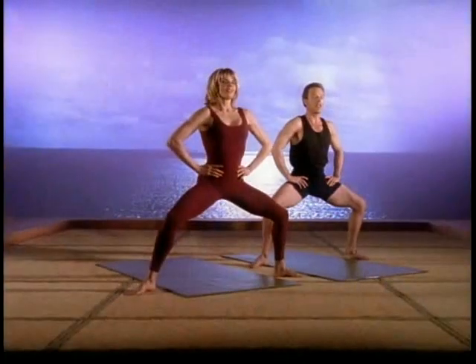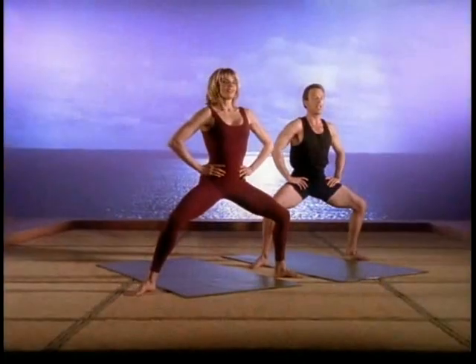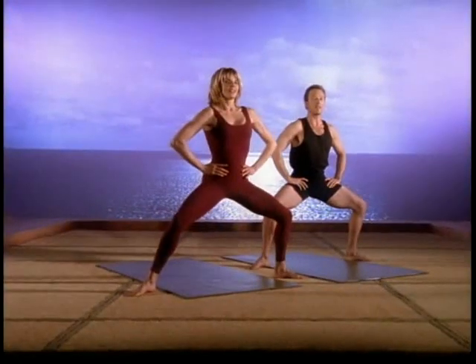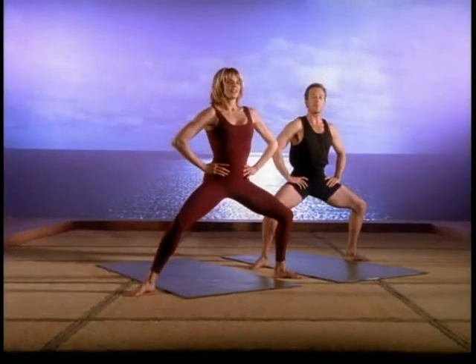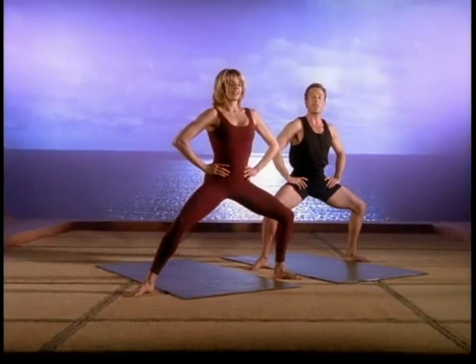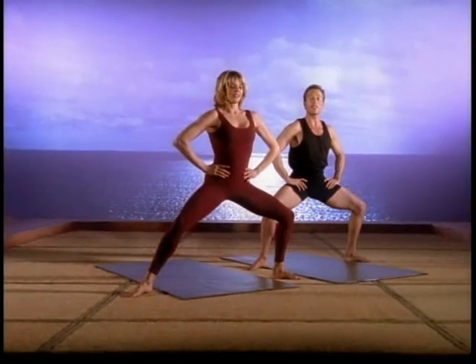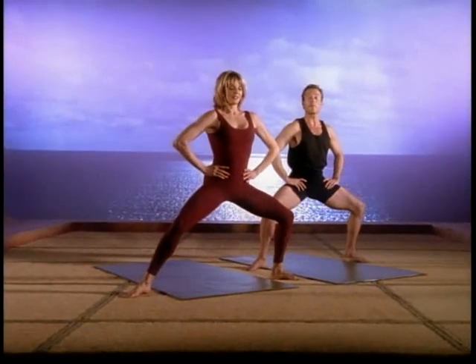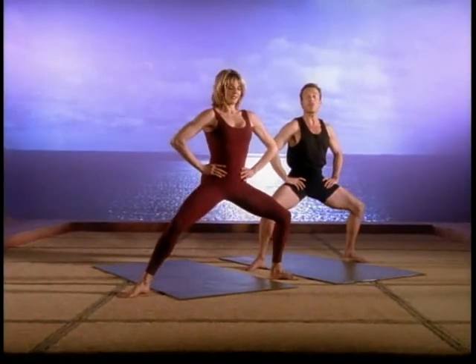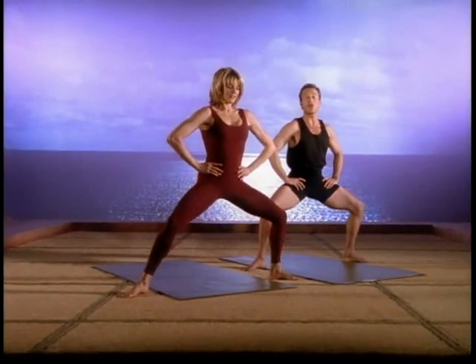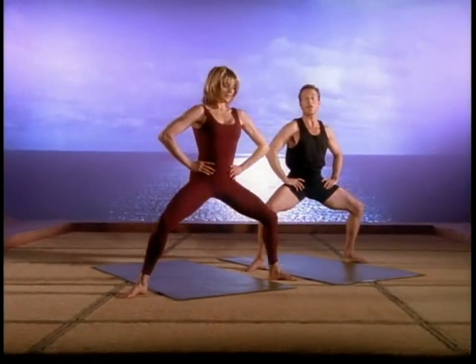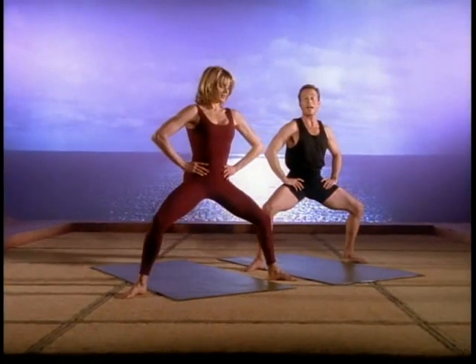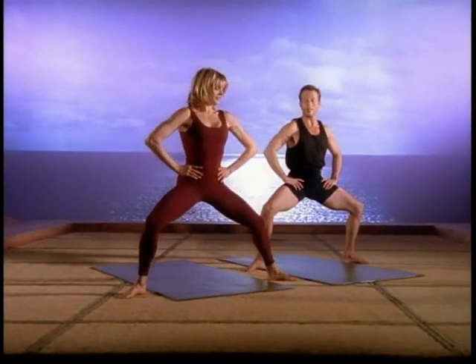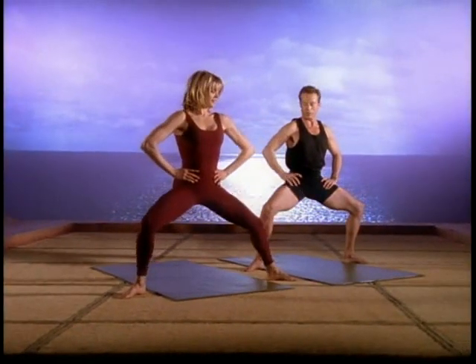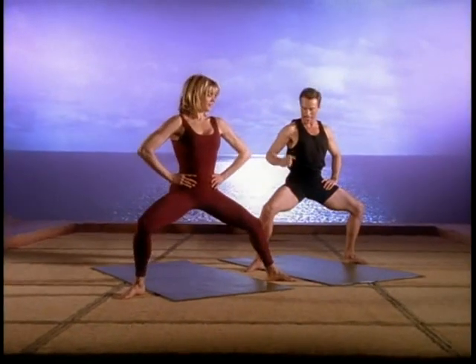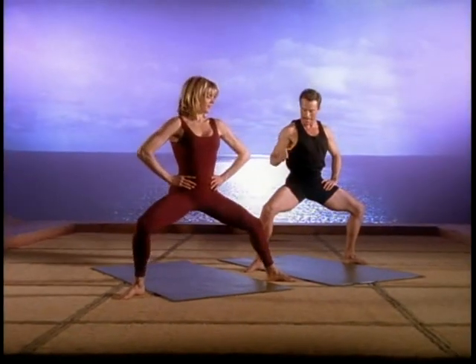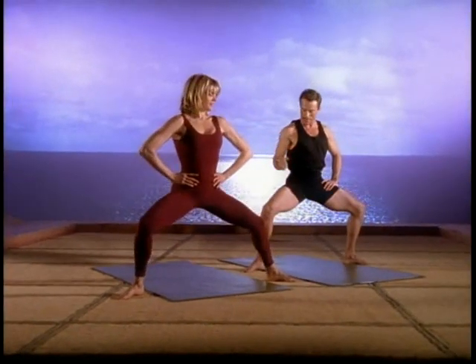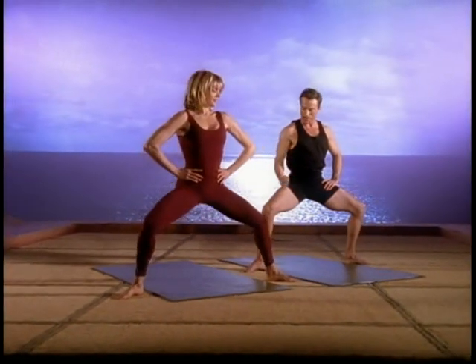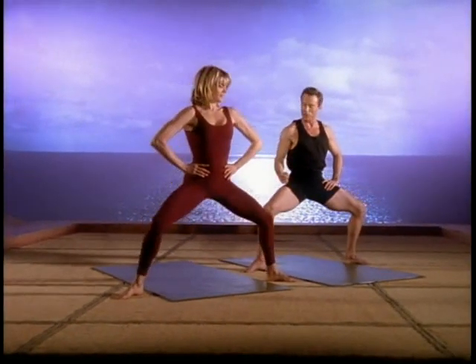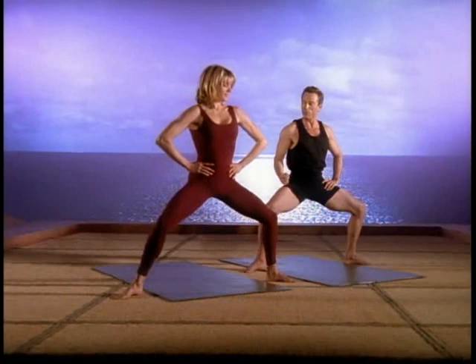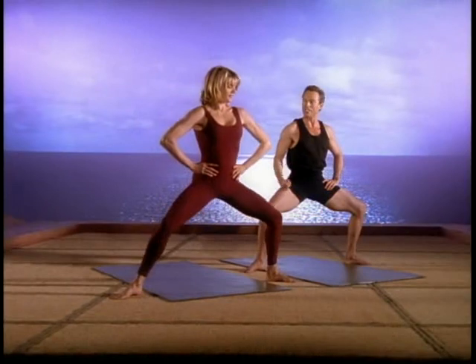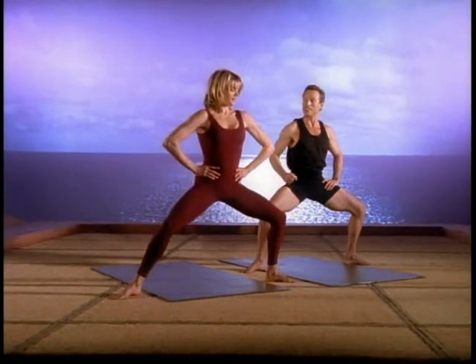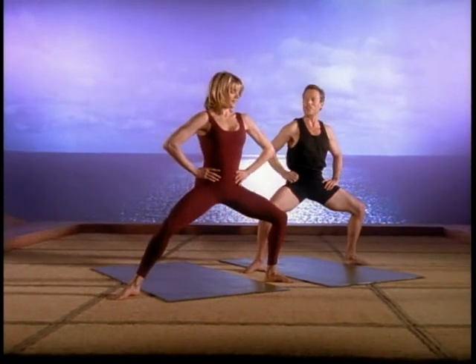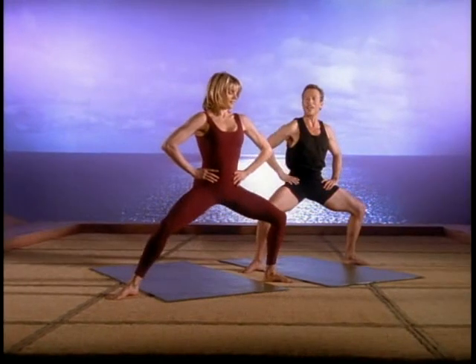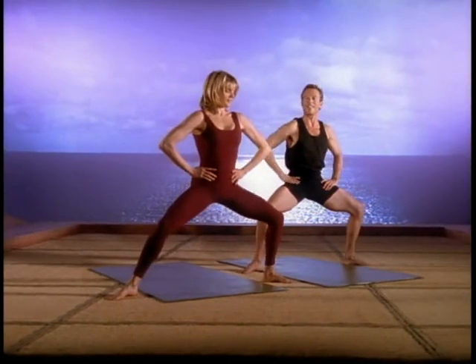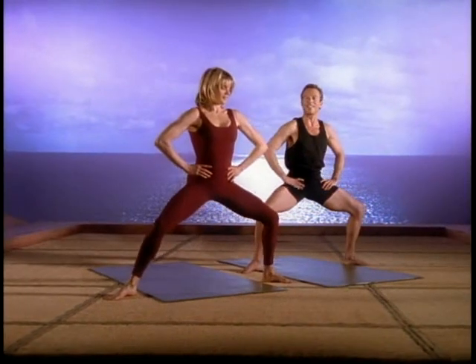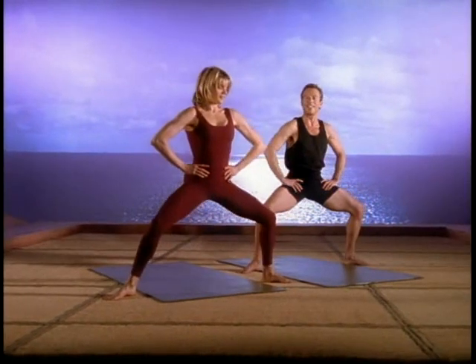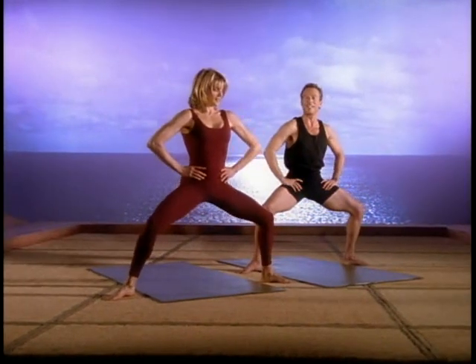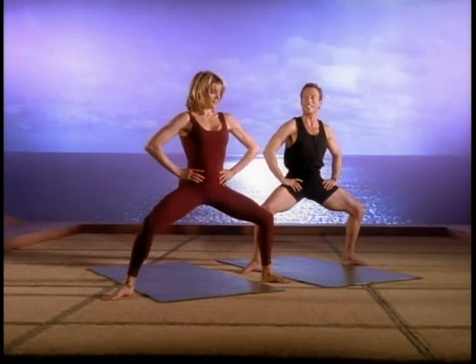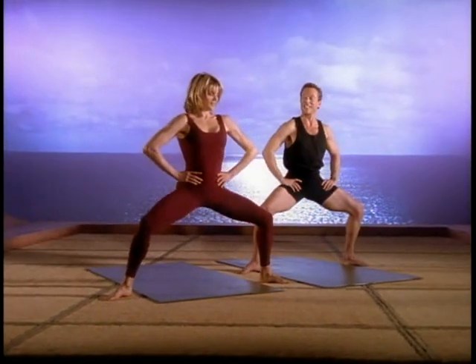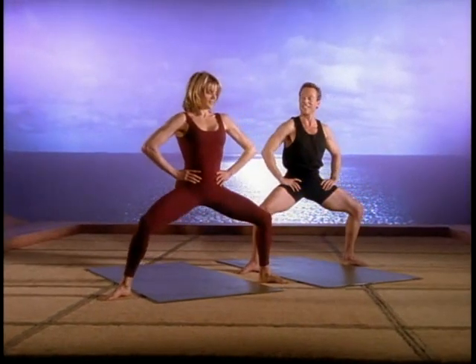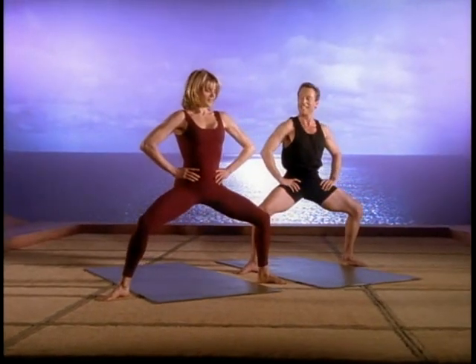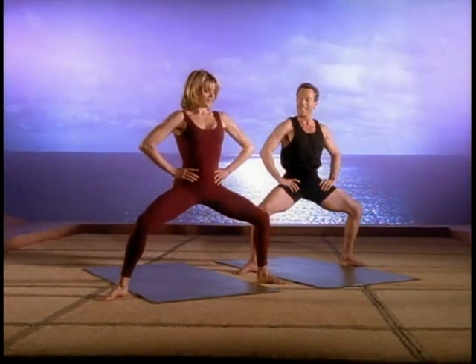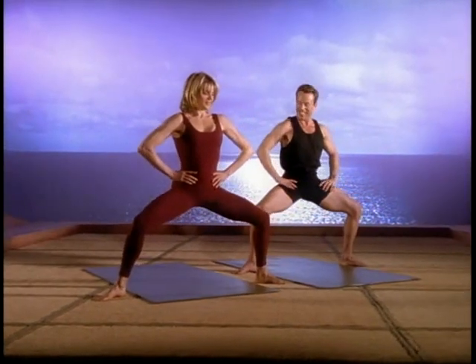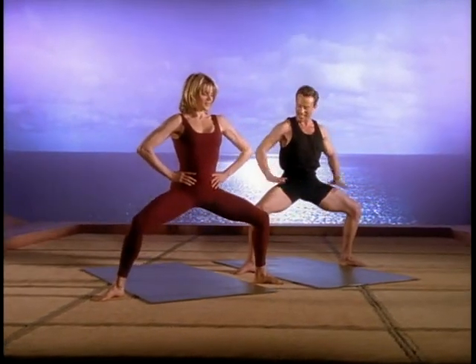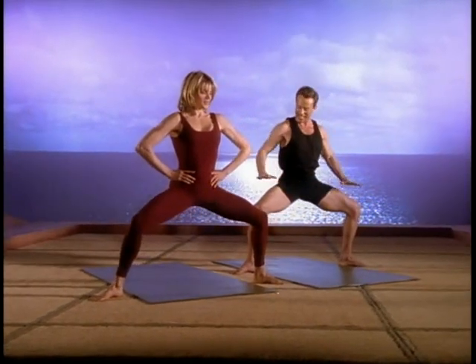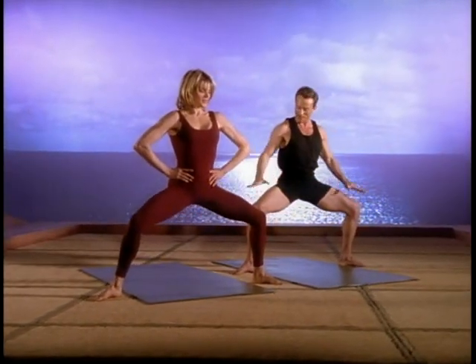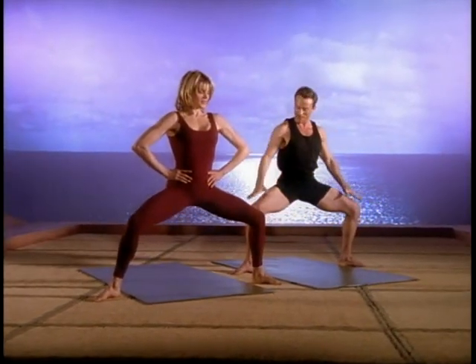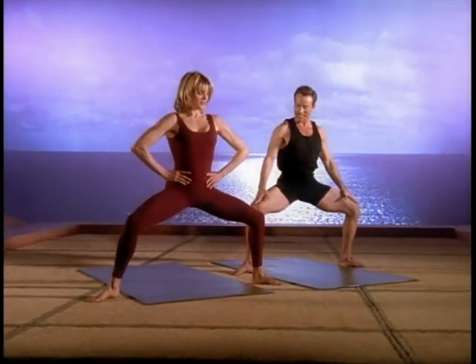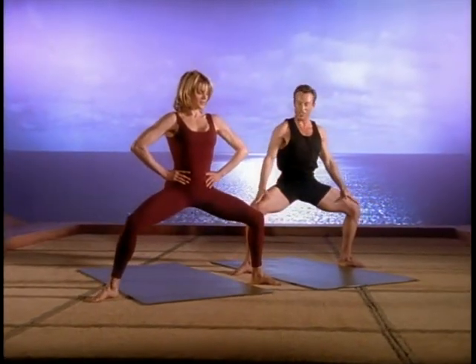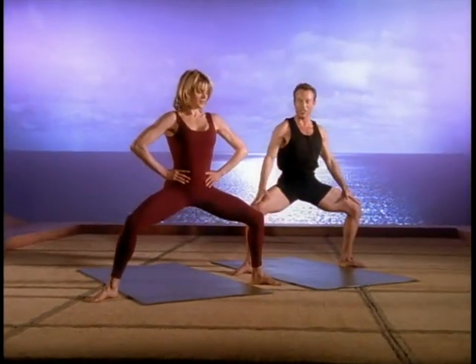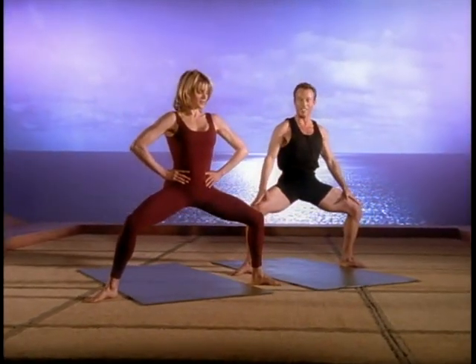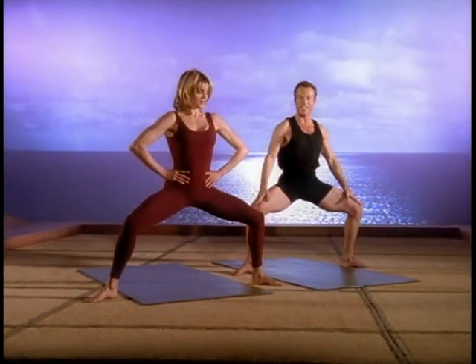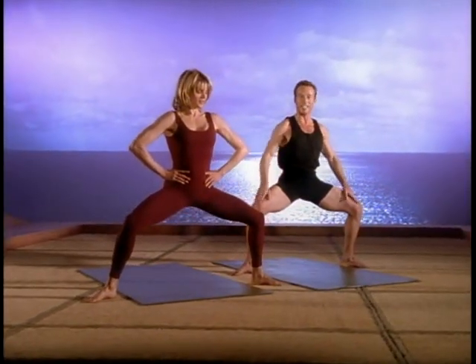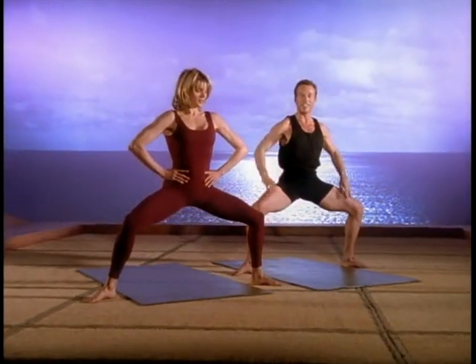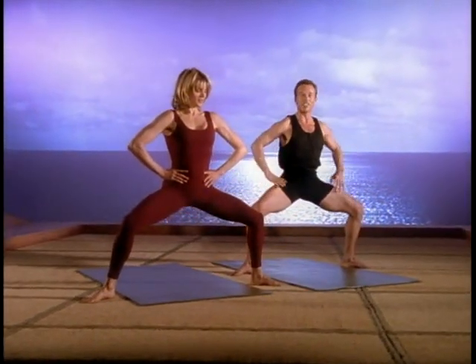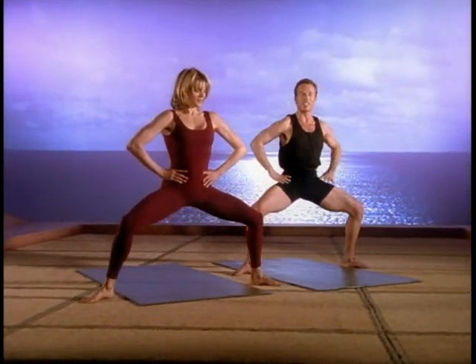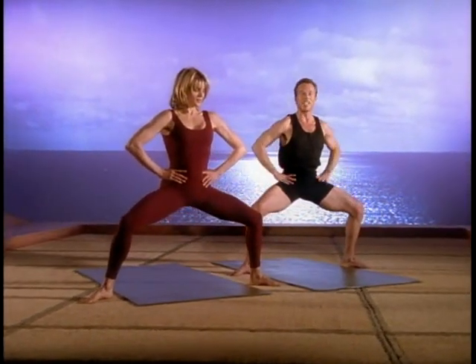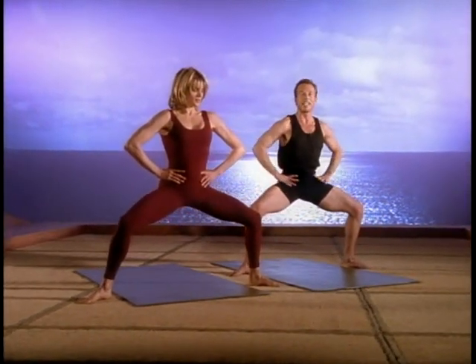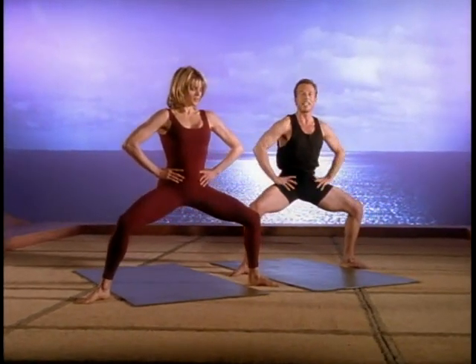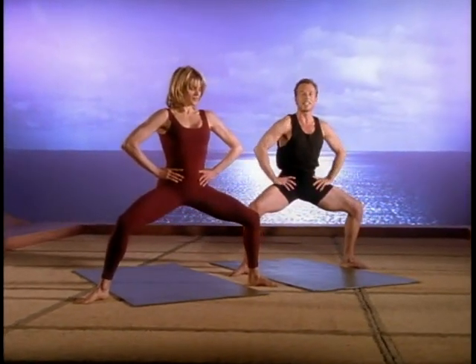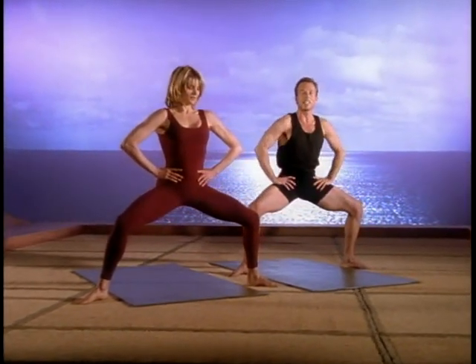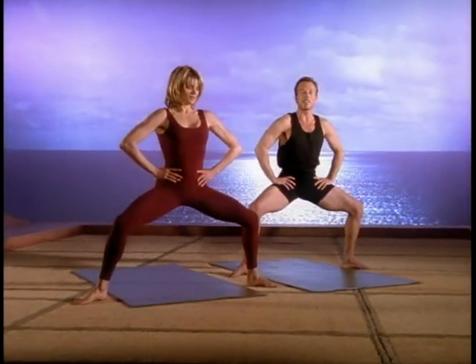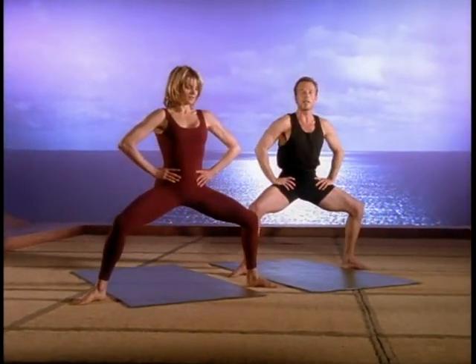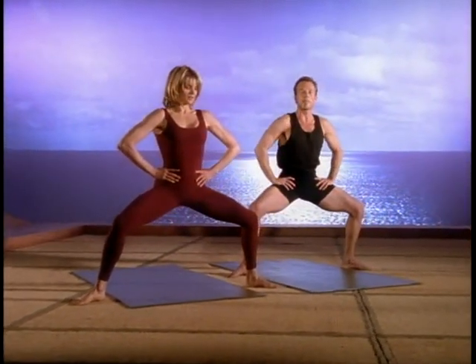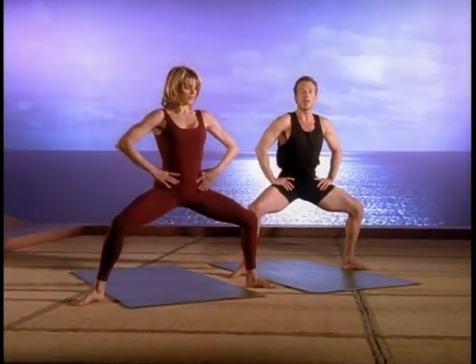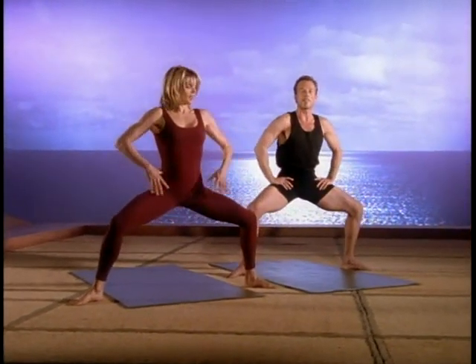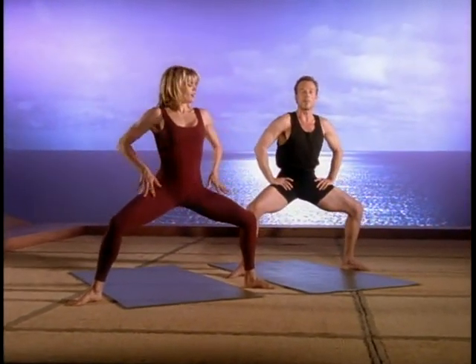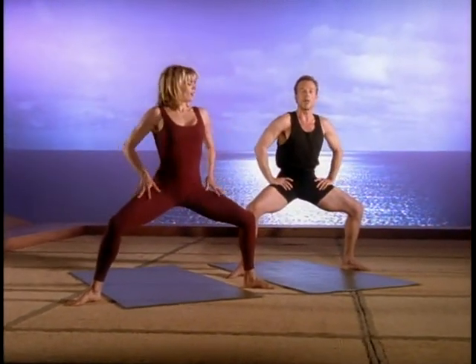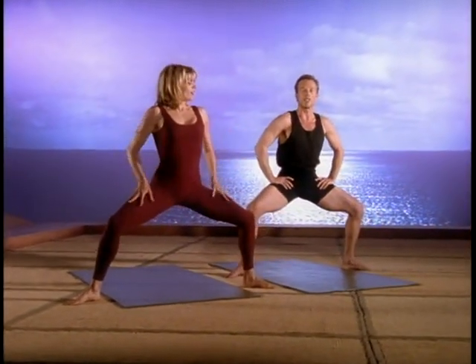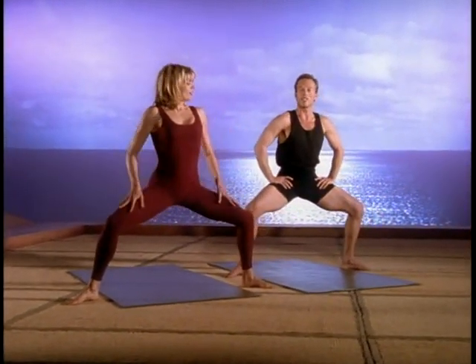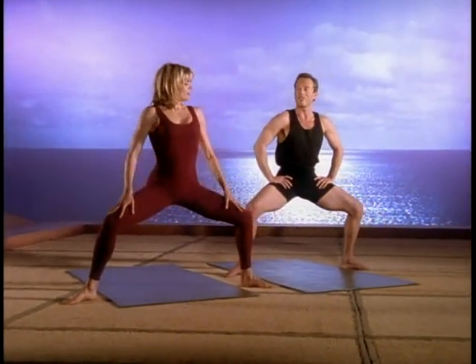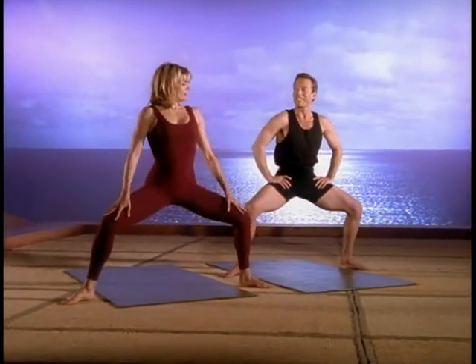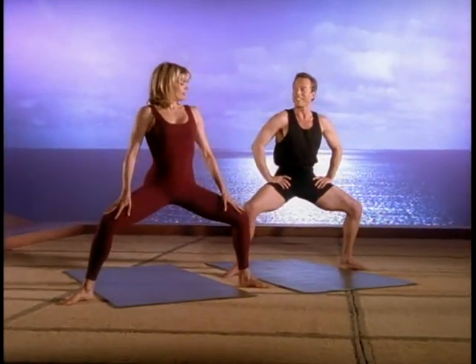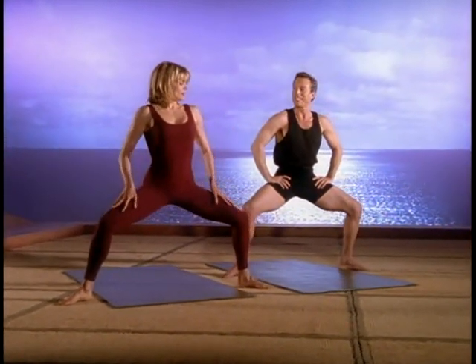Okay, from here come the yoga hops — a dynamic movement to strengthen the legs. Keep the knees over the heels and lift up off the balls of the feet.